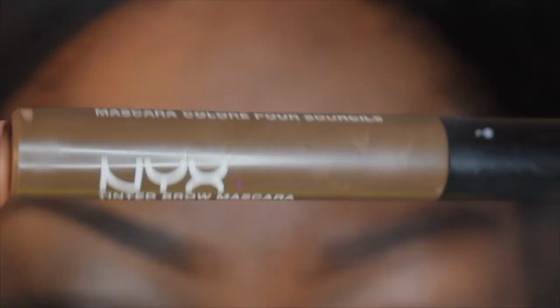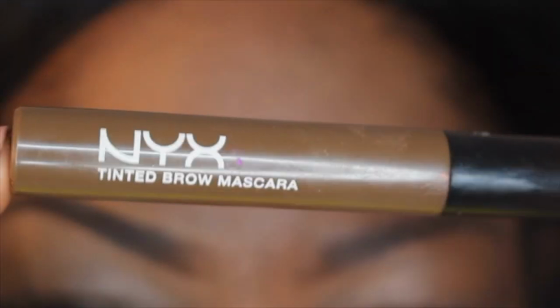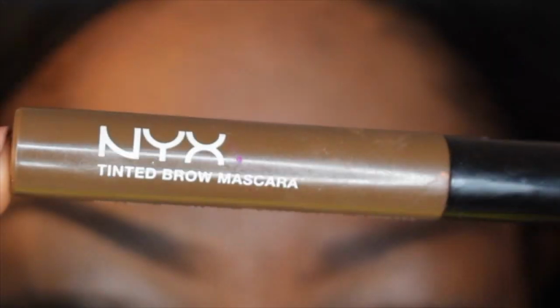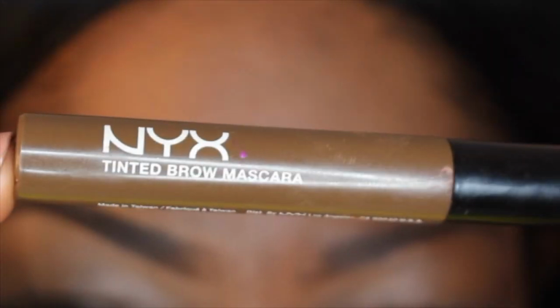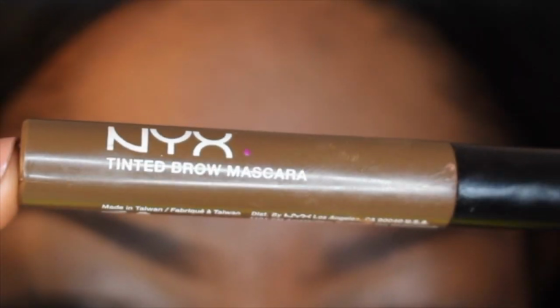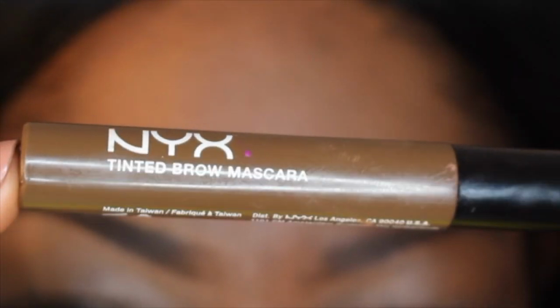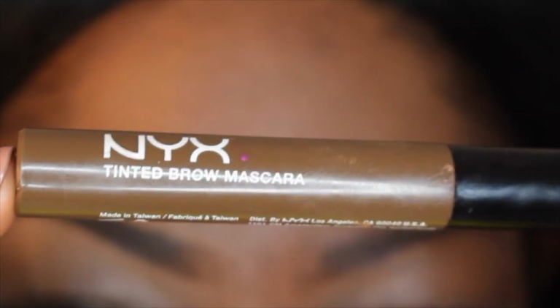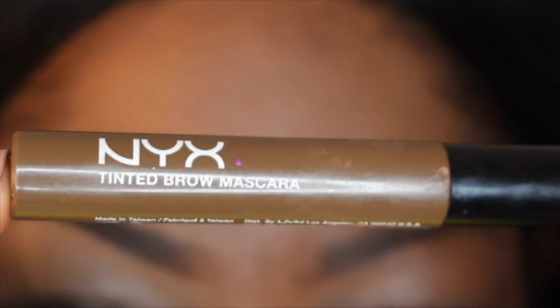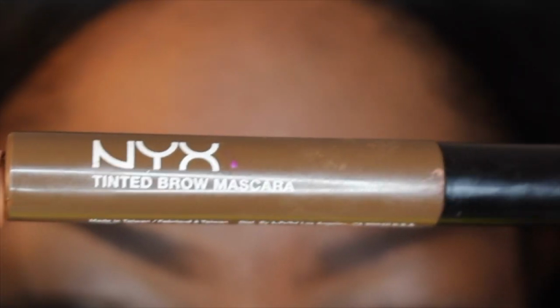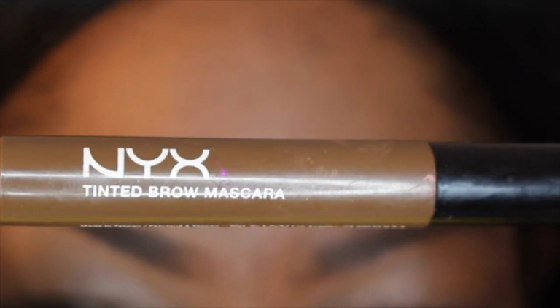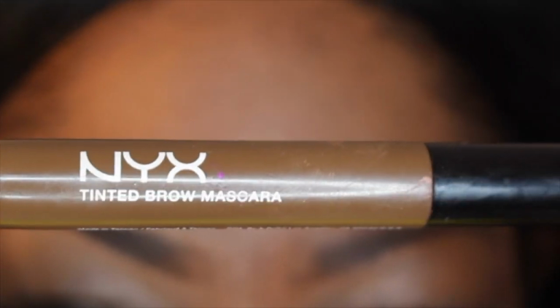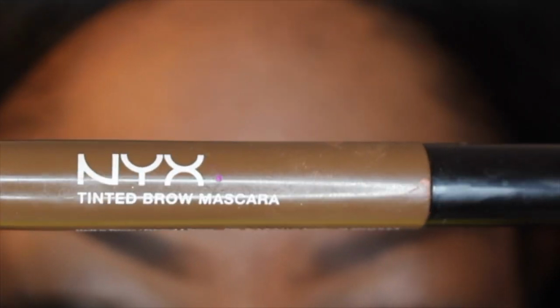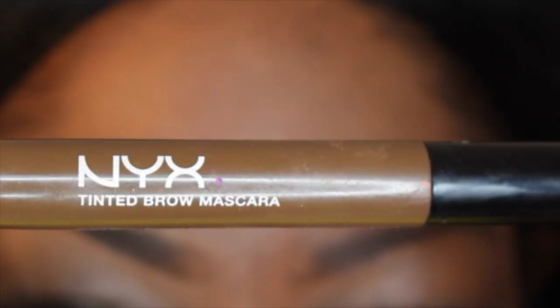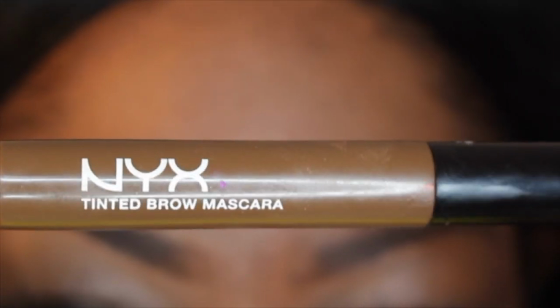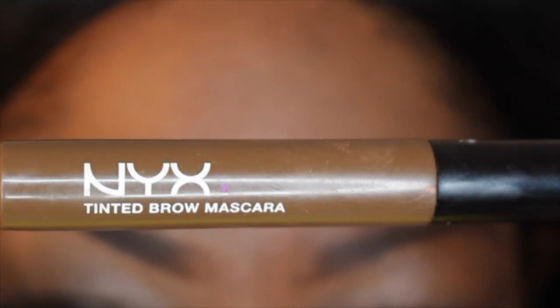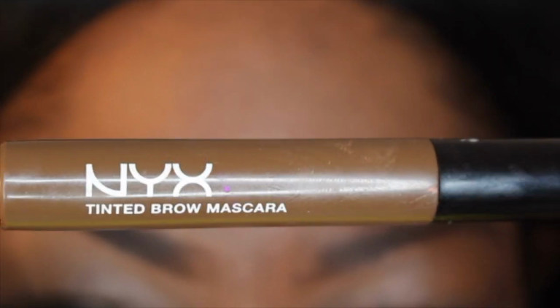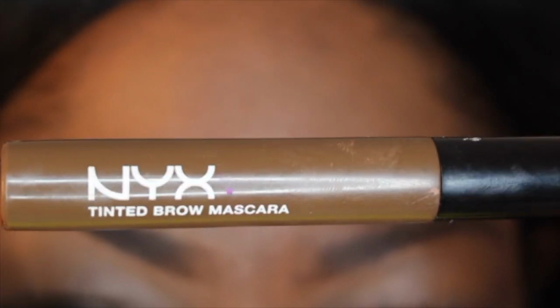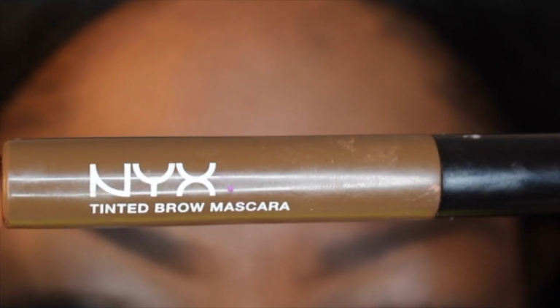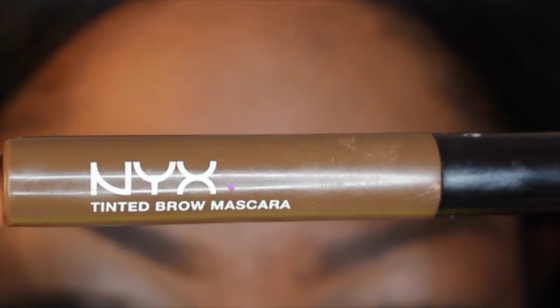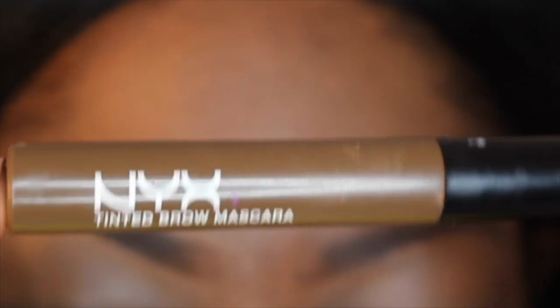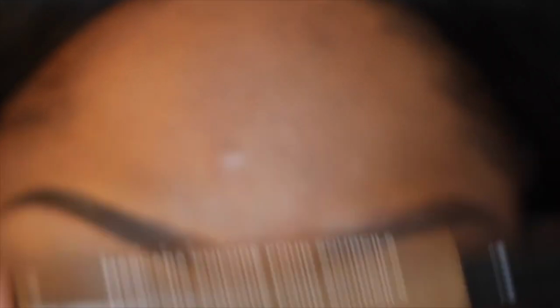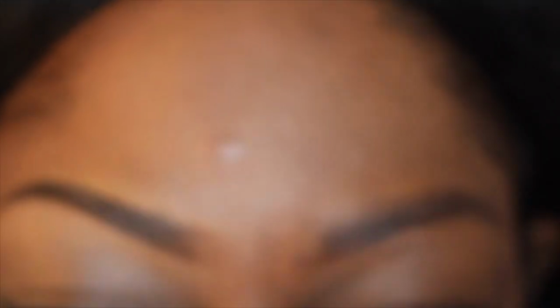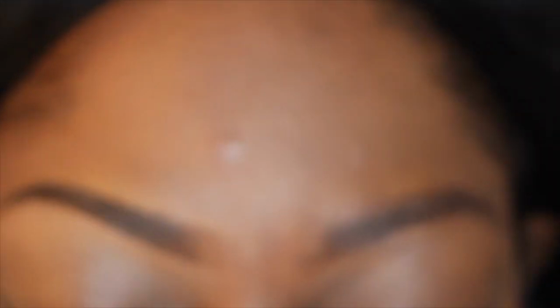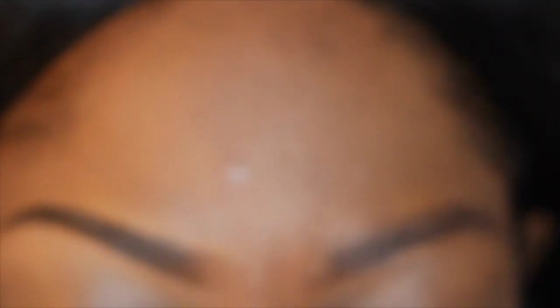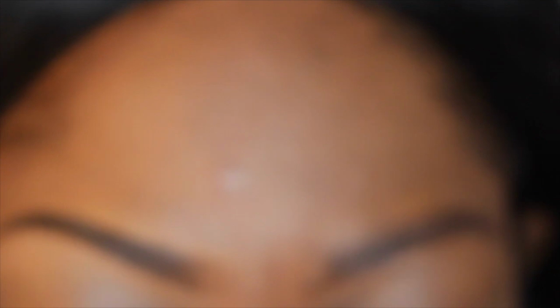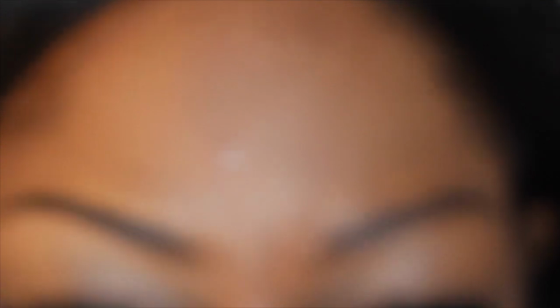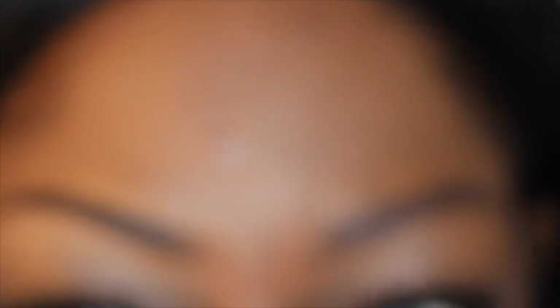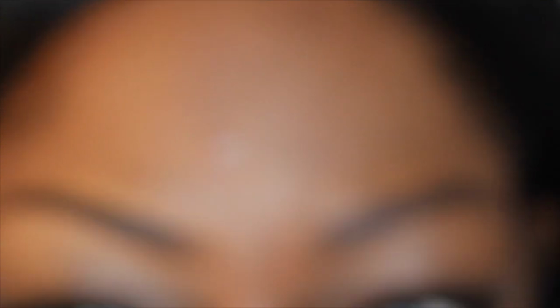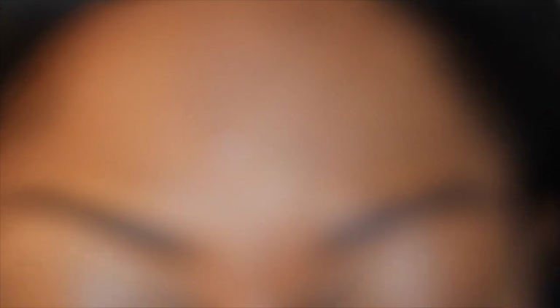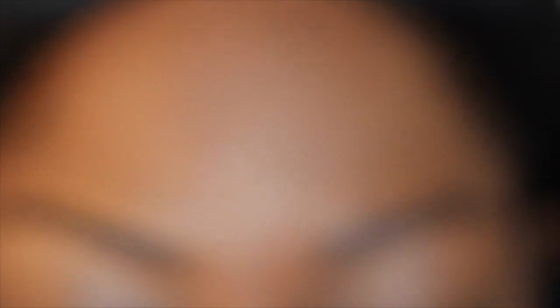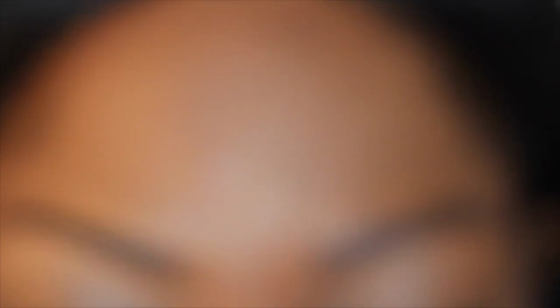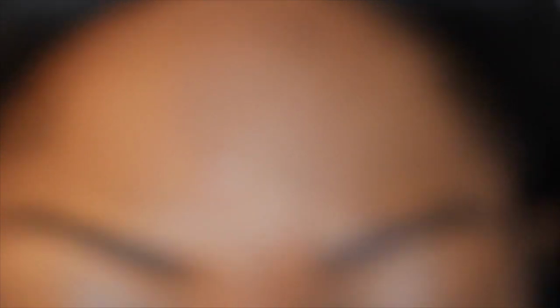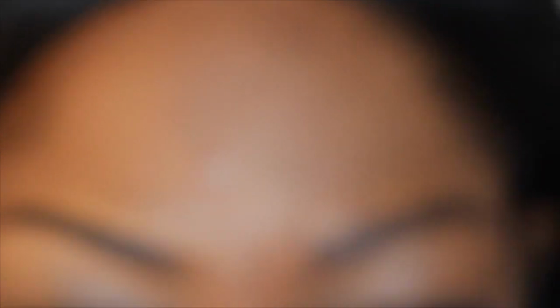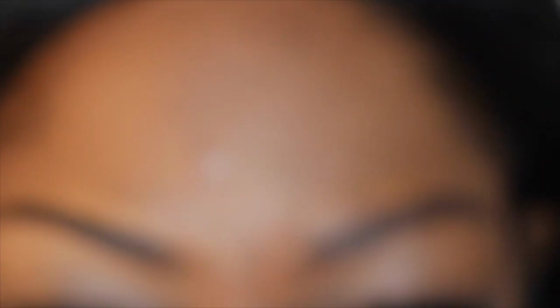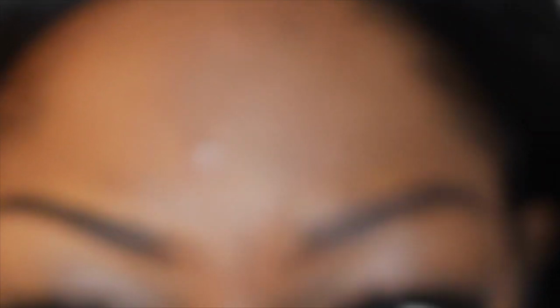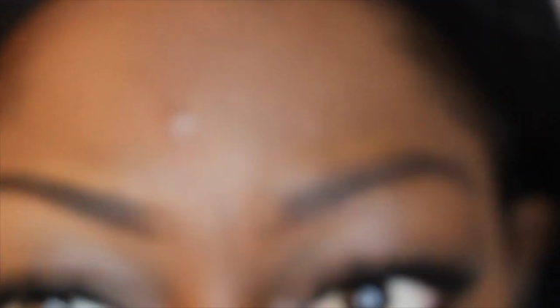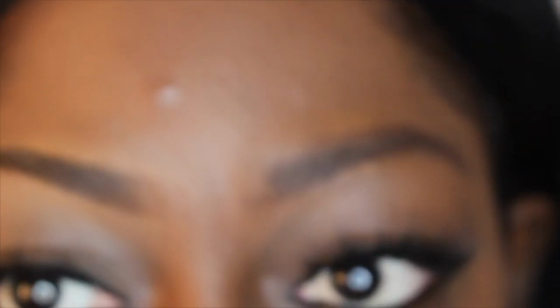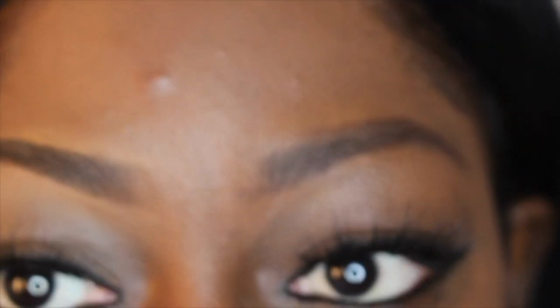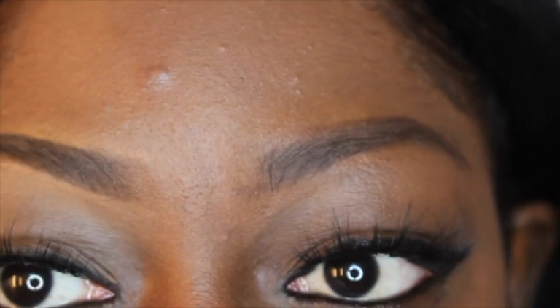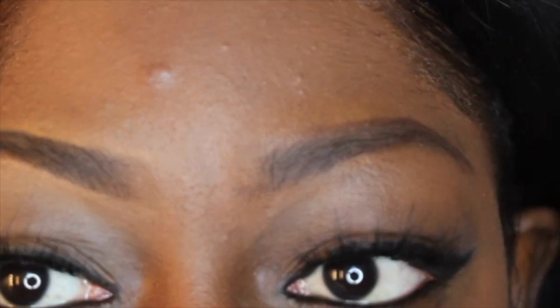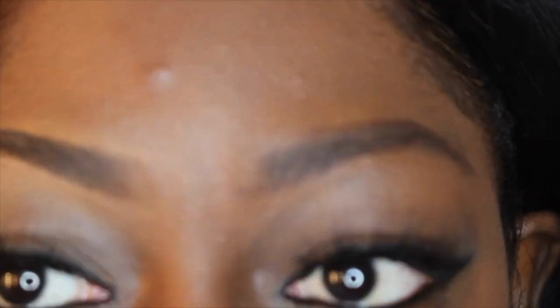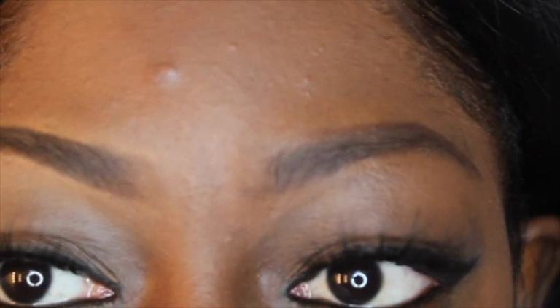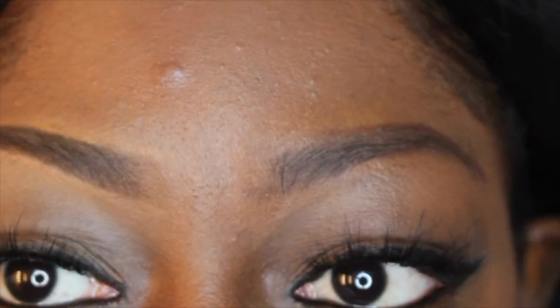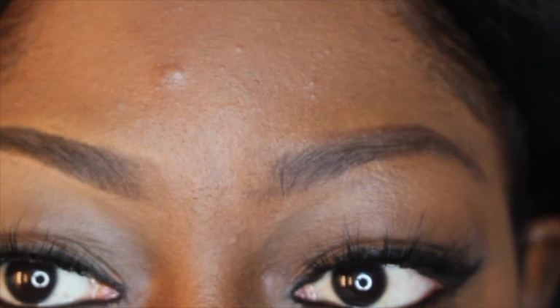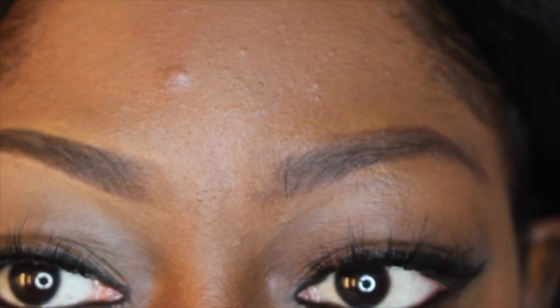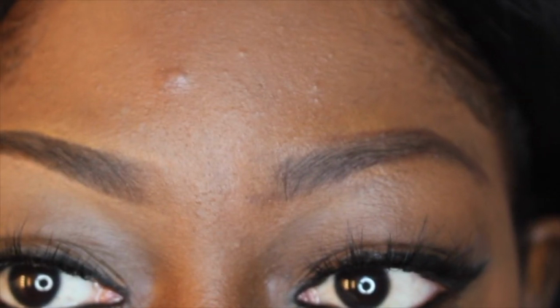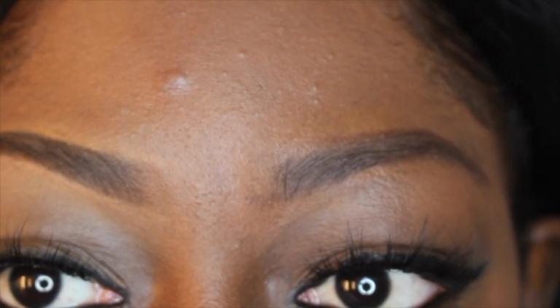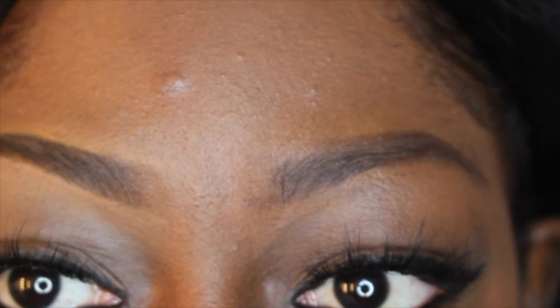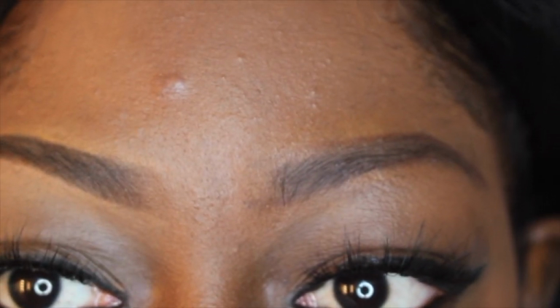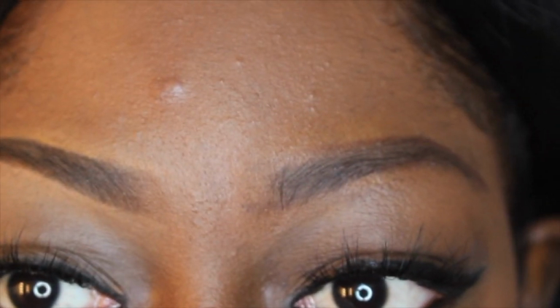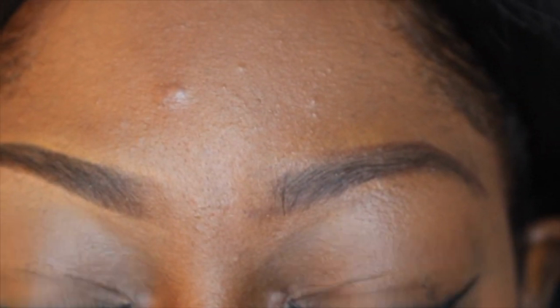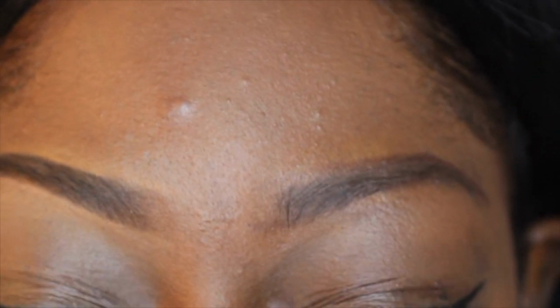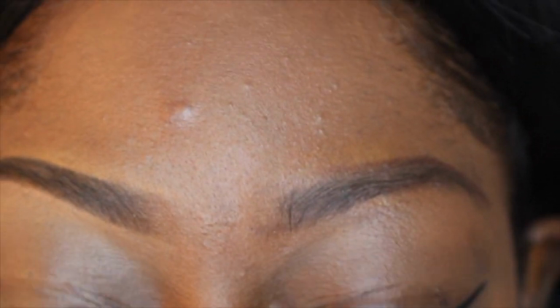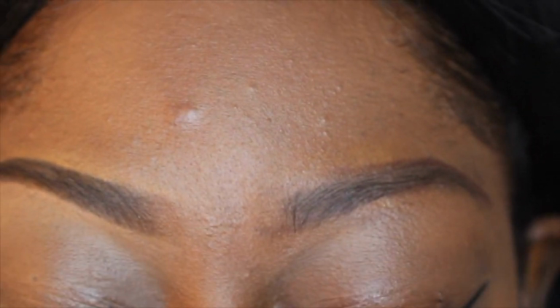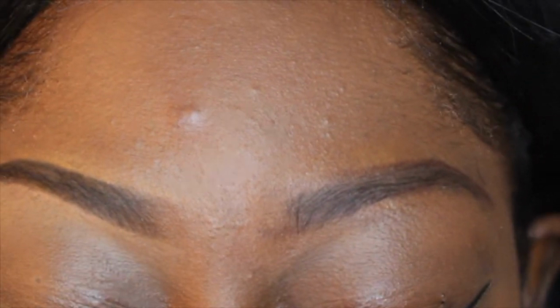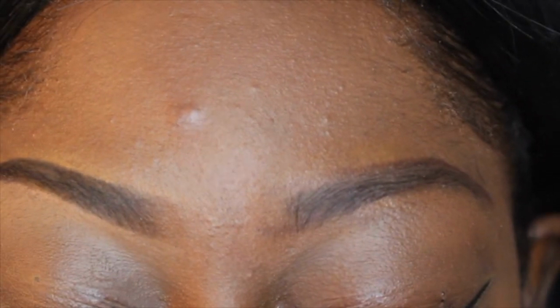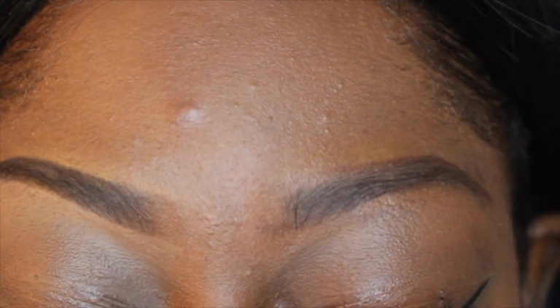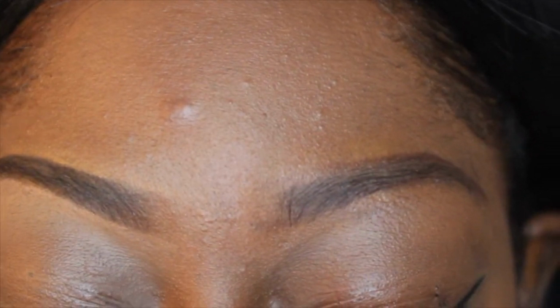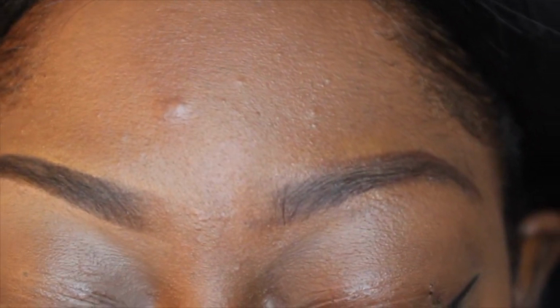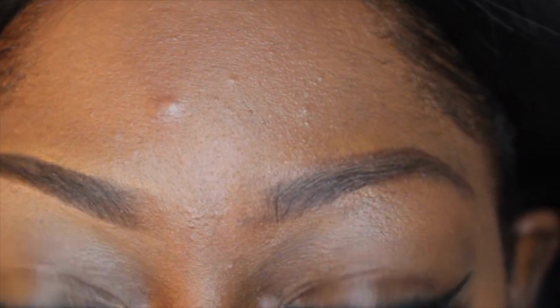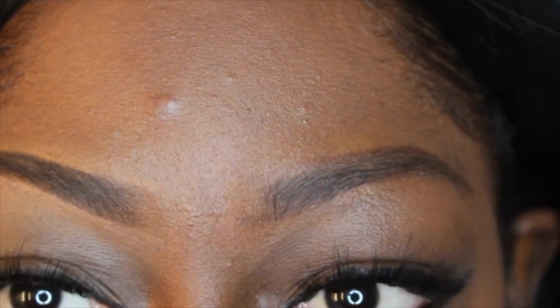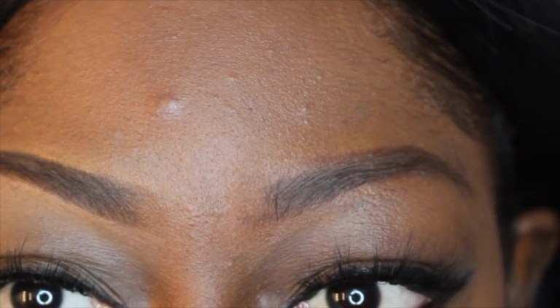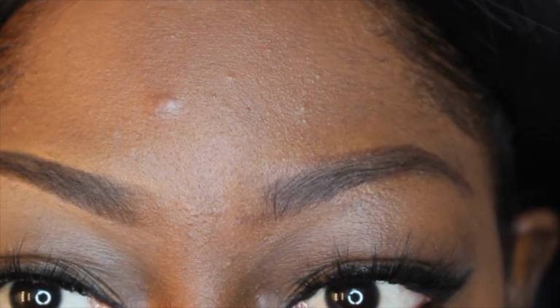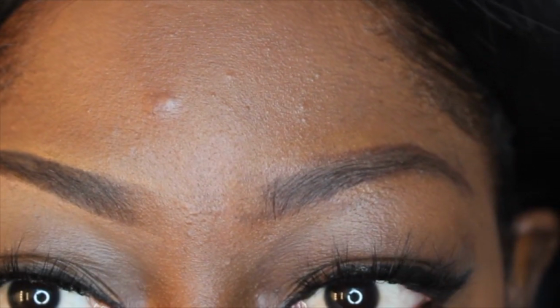I'm taking my NYX tinted brow mascara and I'm just gonna use it to brush my eyebrows. This helps keep the hair in place all day and night.